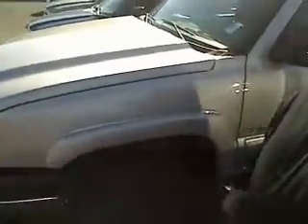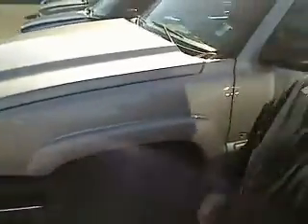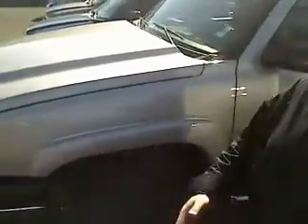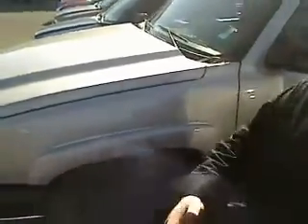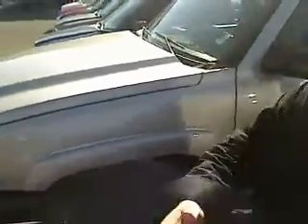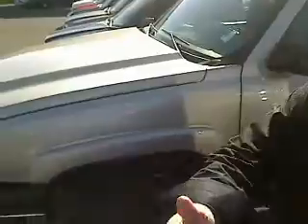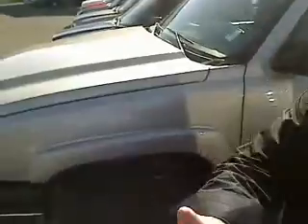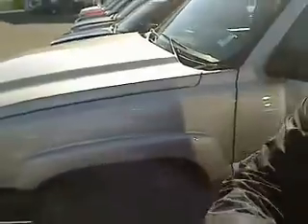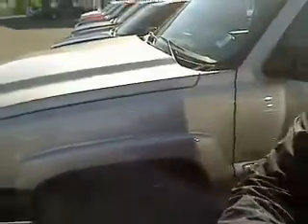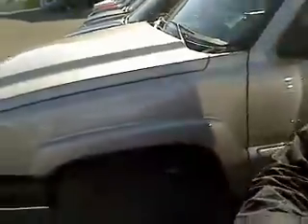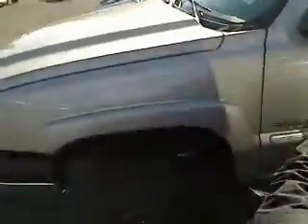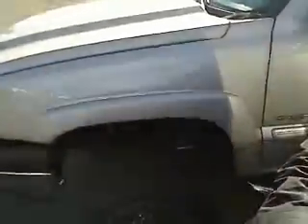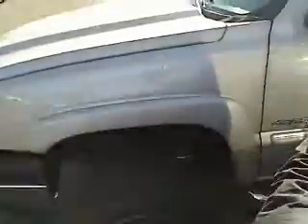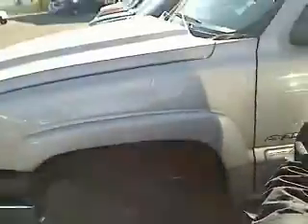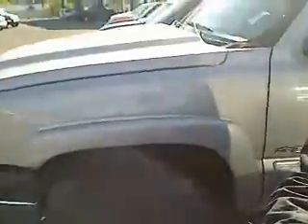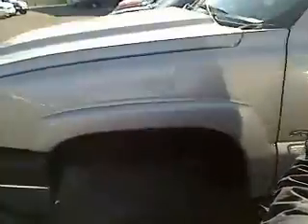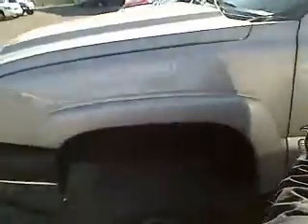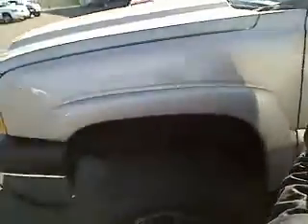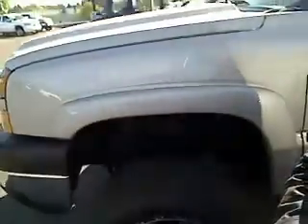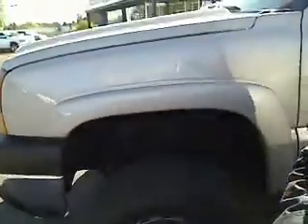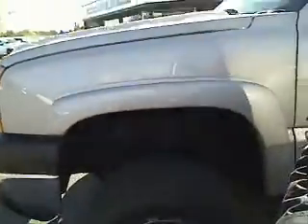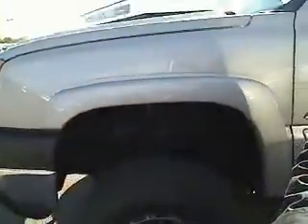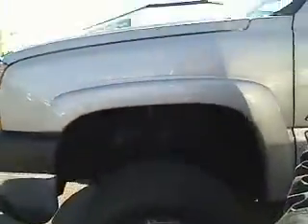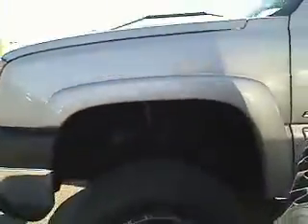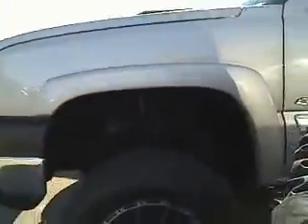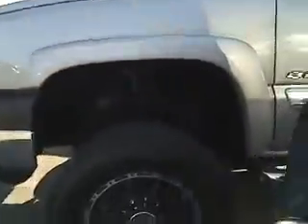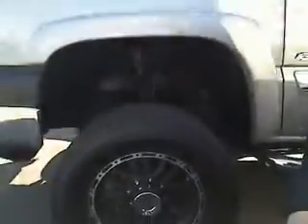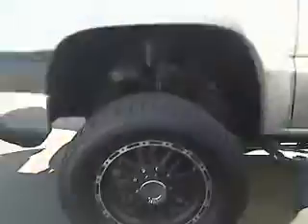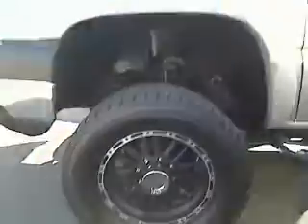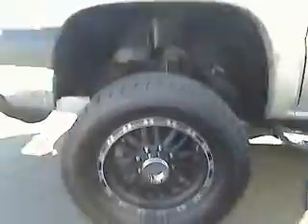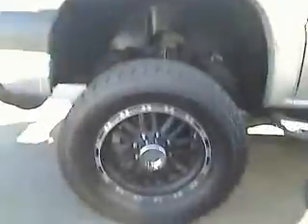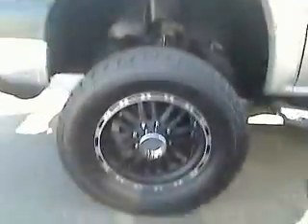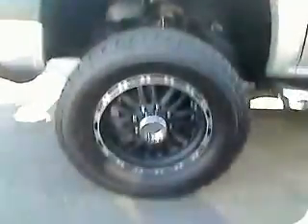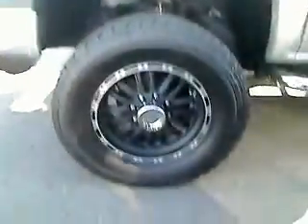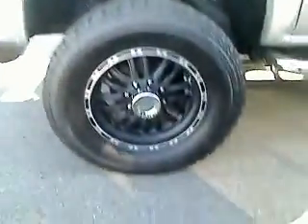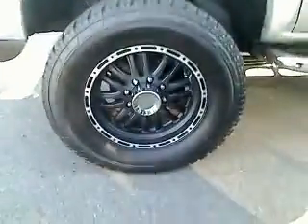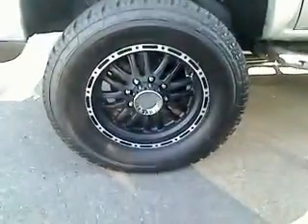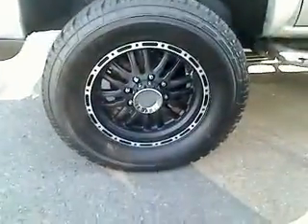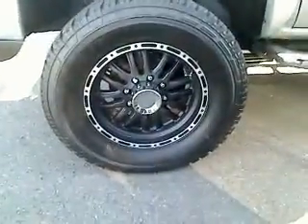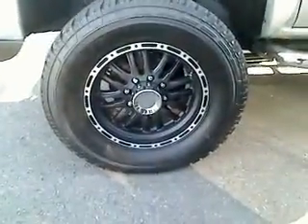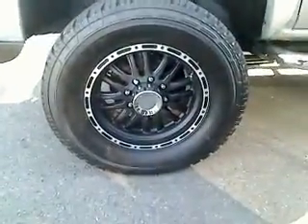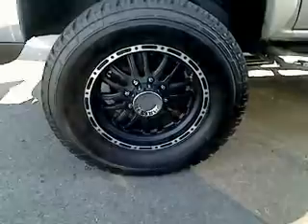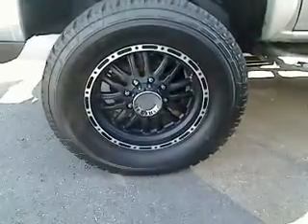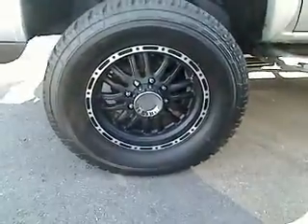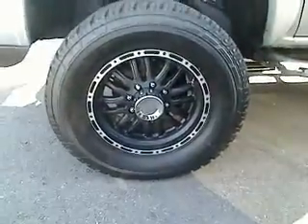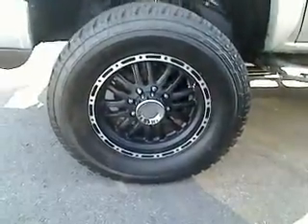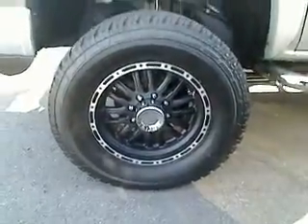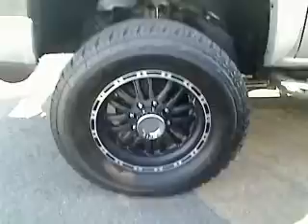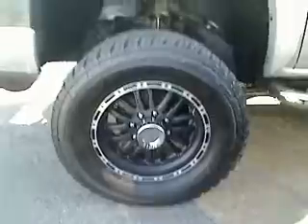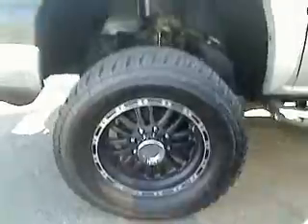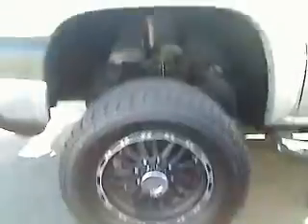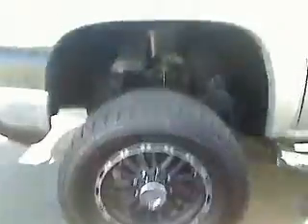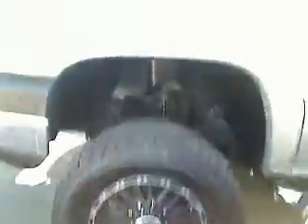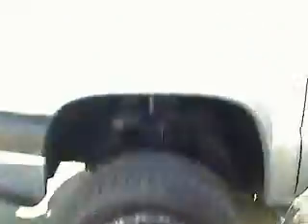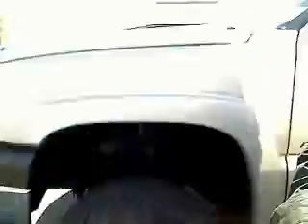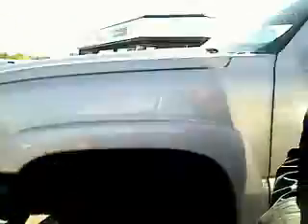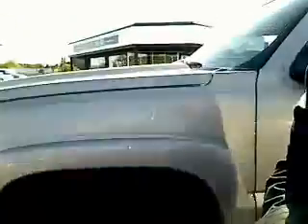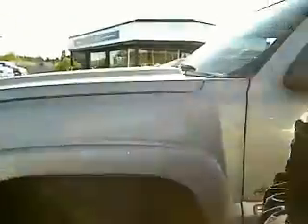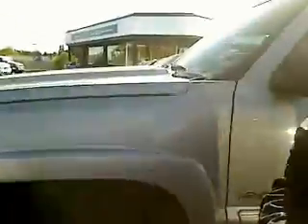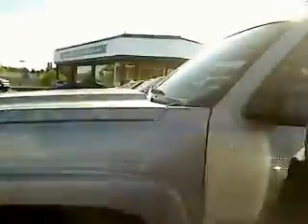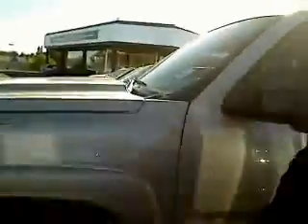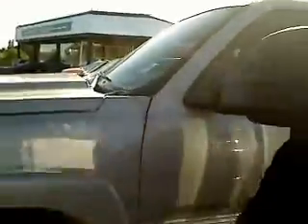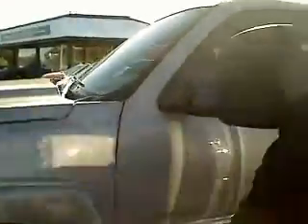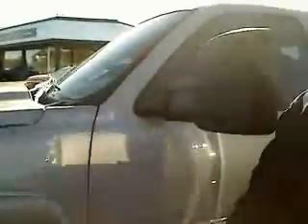It's got great rims too. Look down here — oh yeah, got that bling bling on there. We like that.